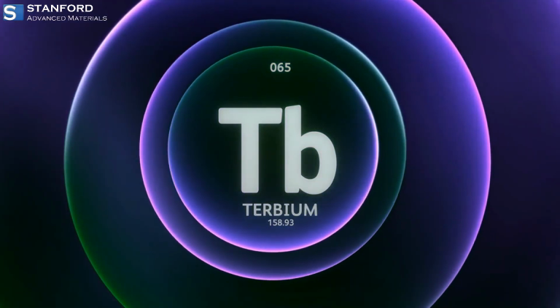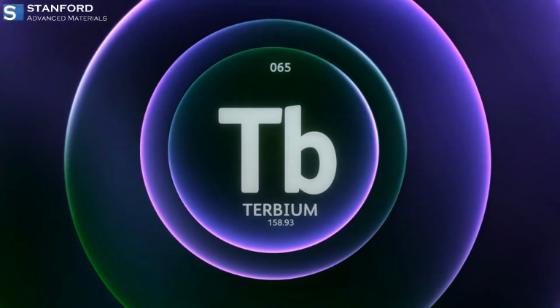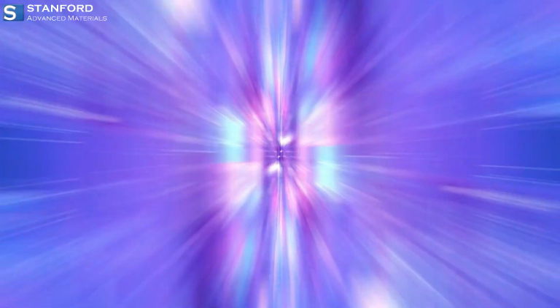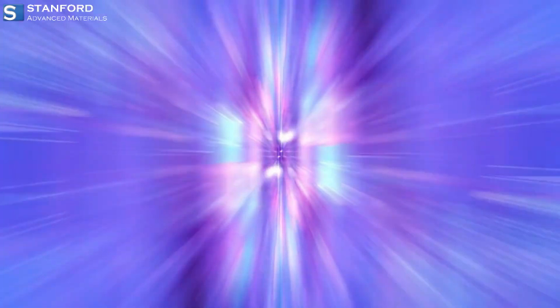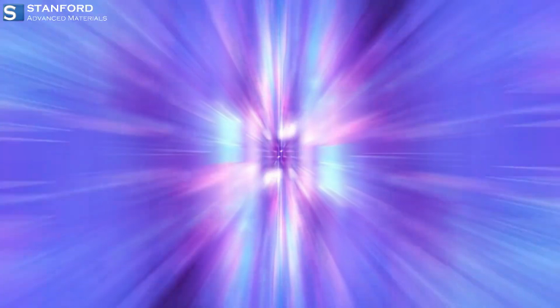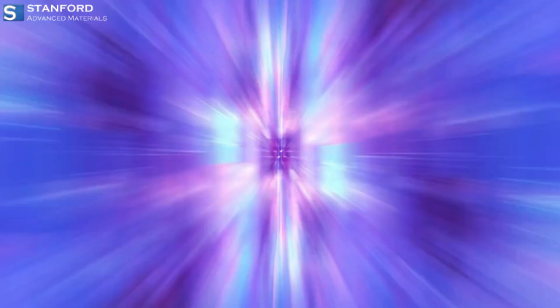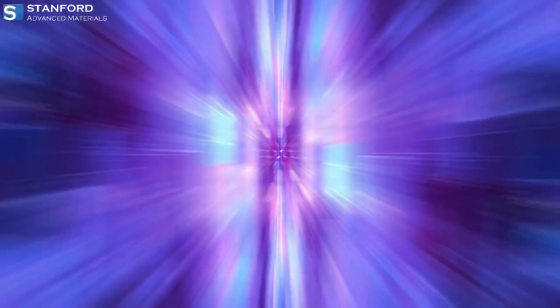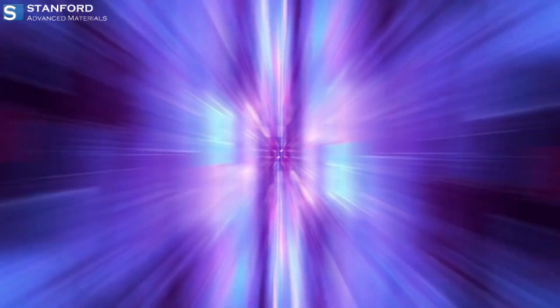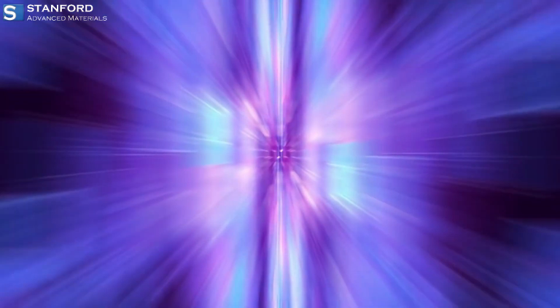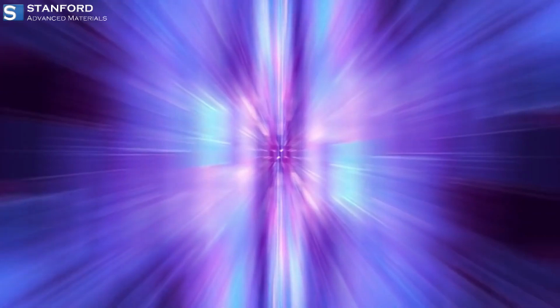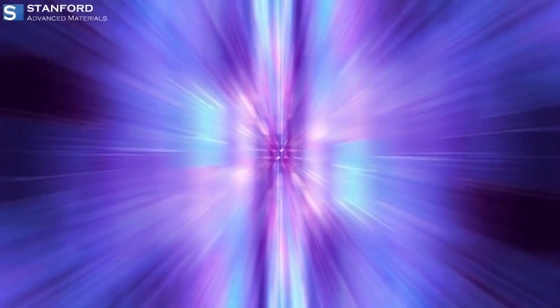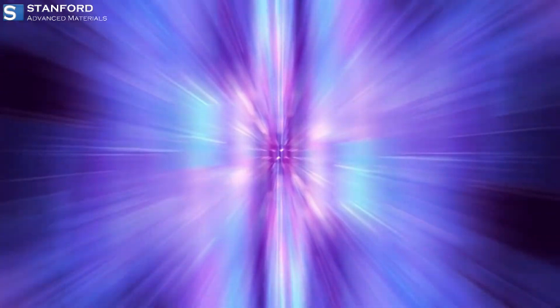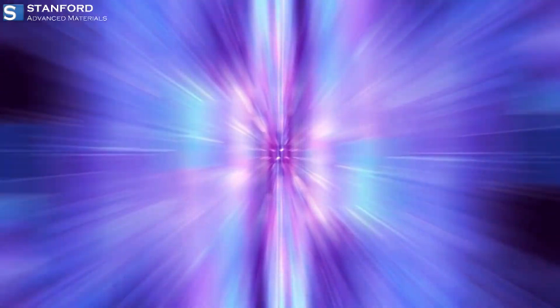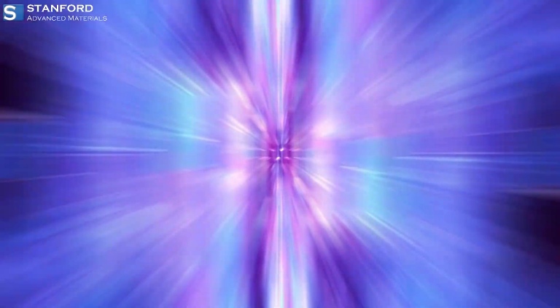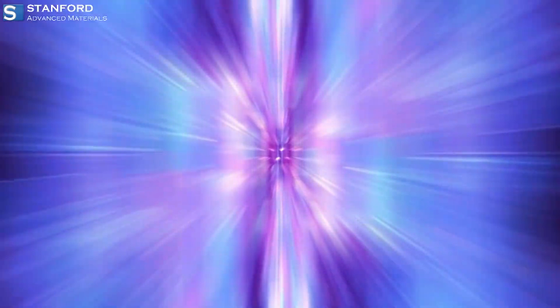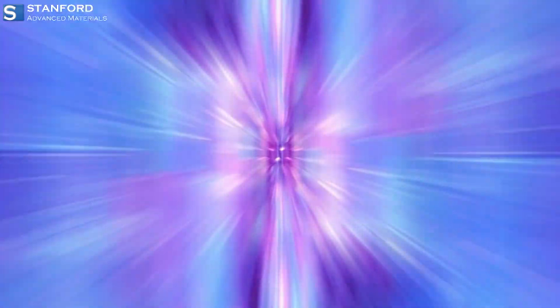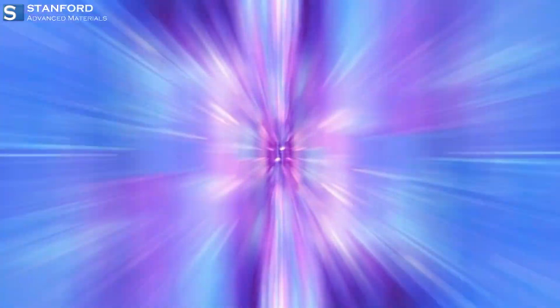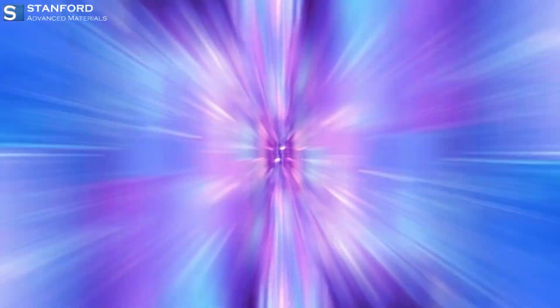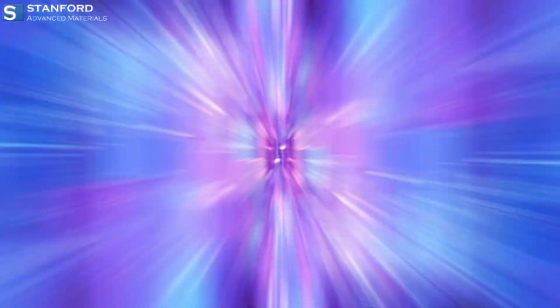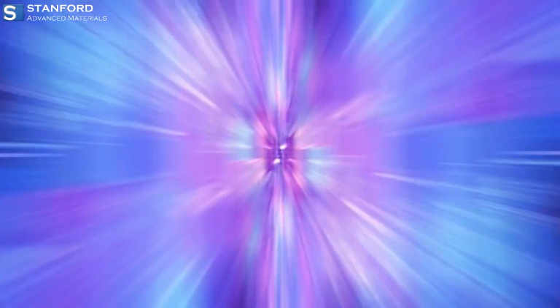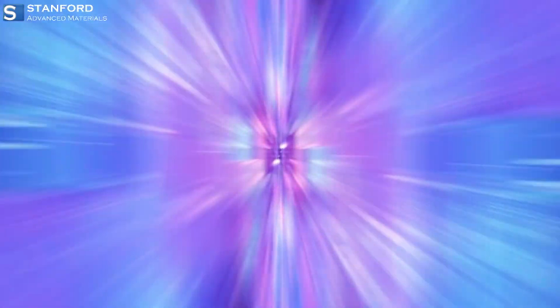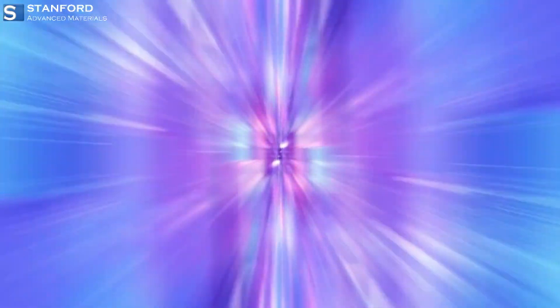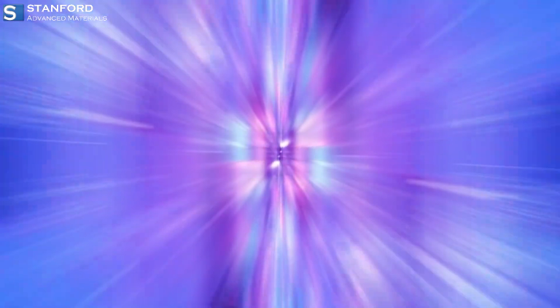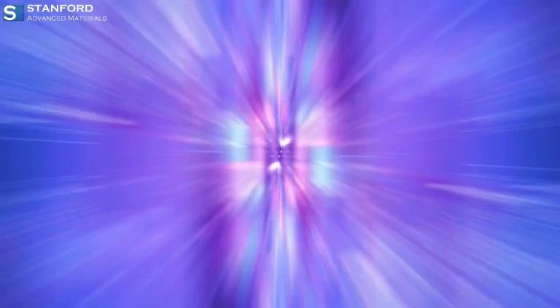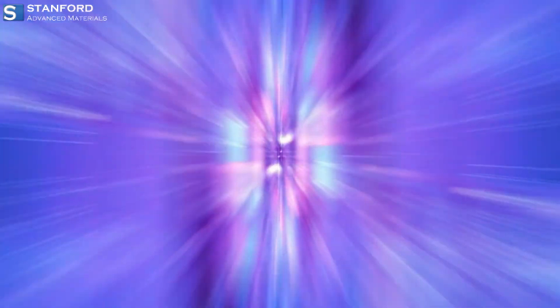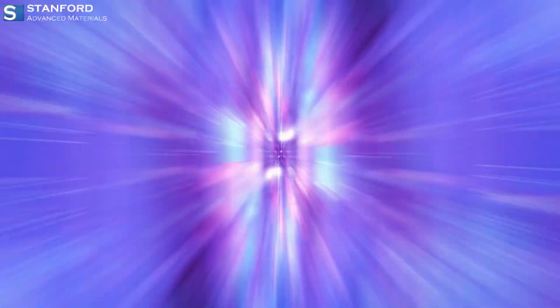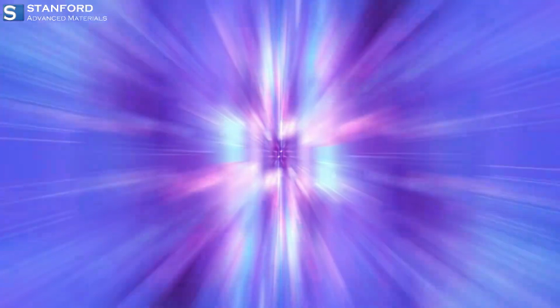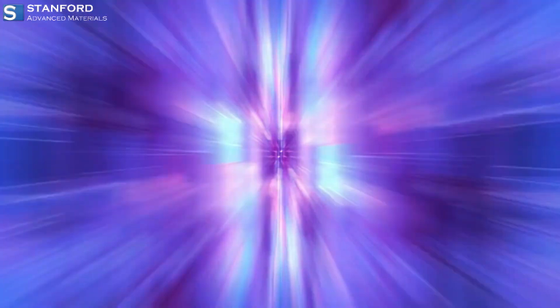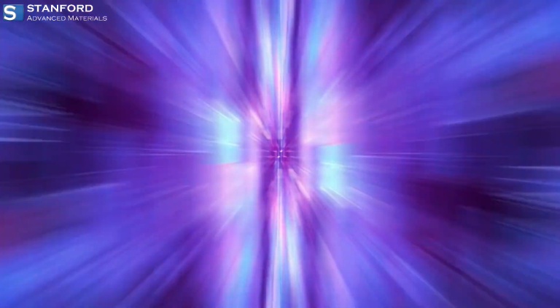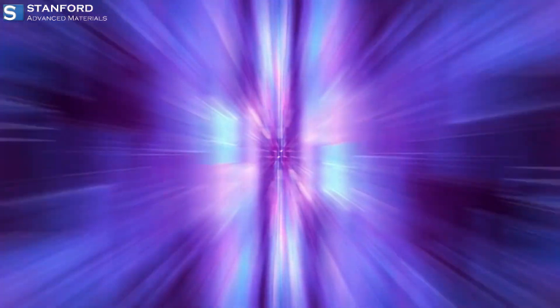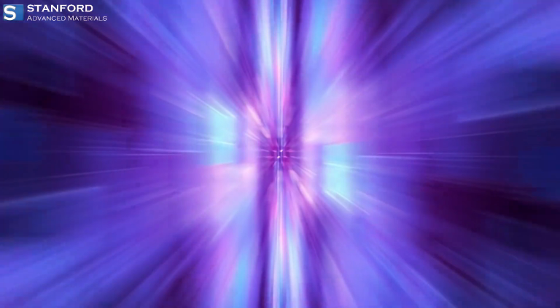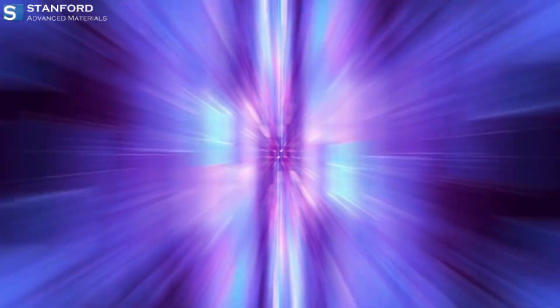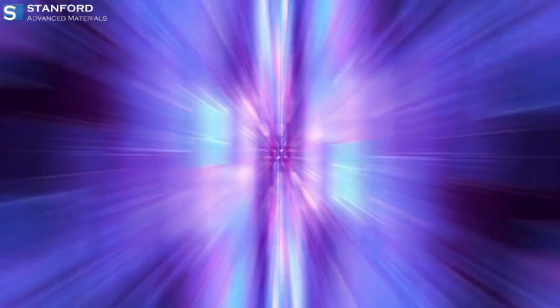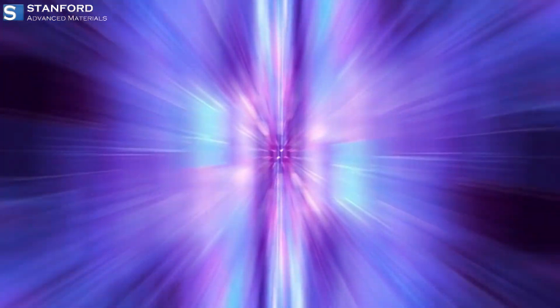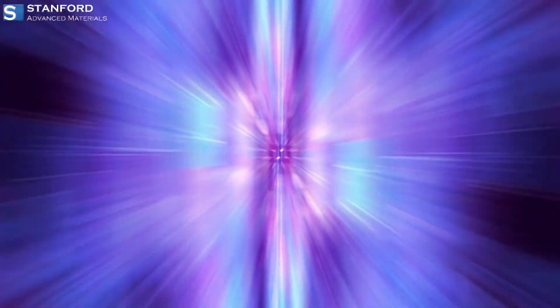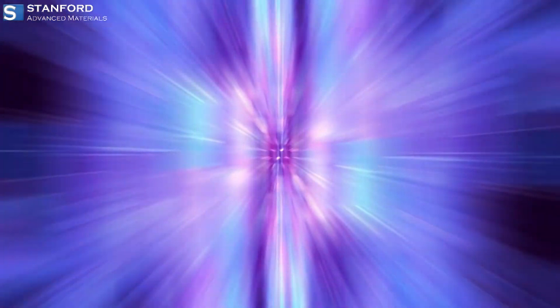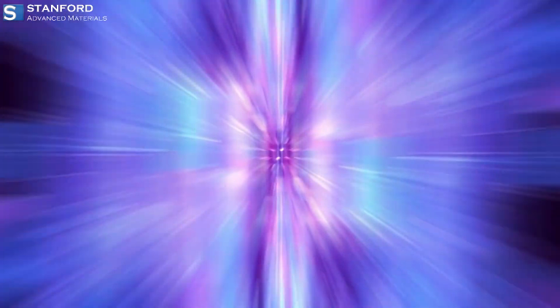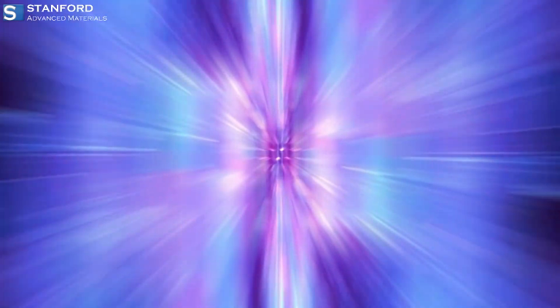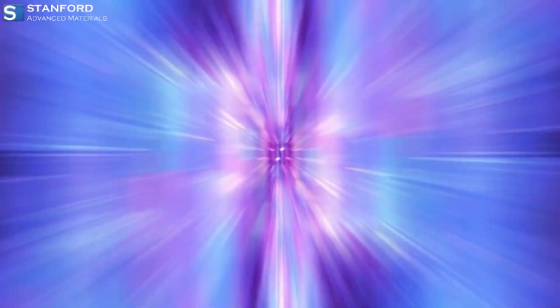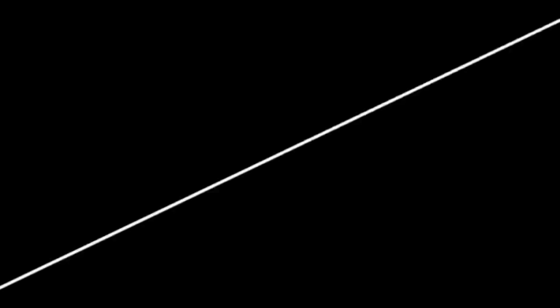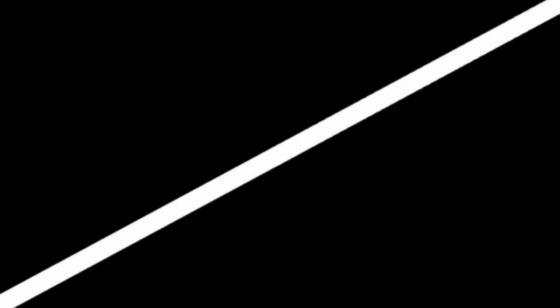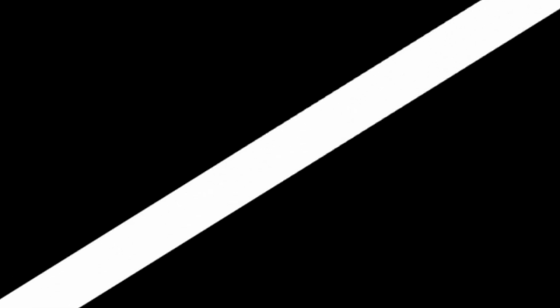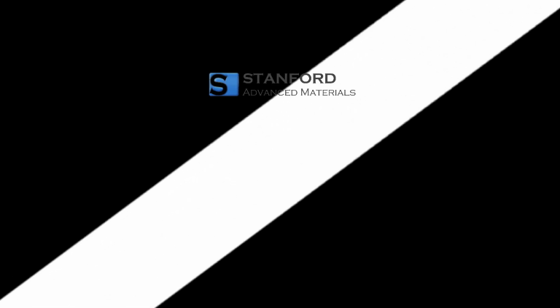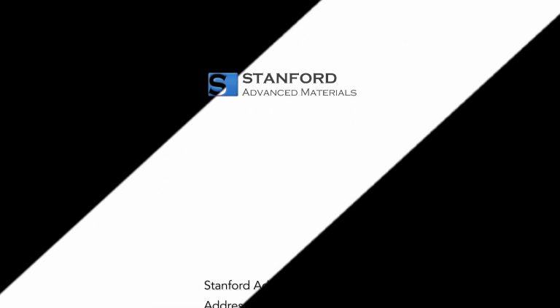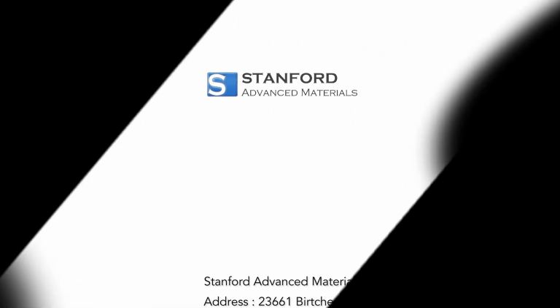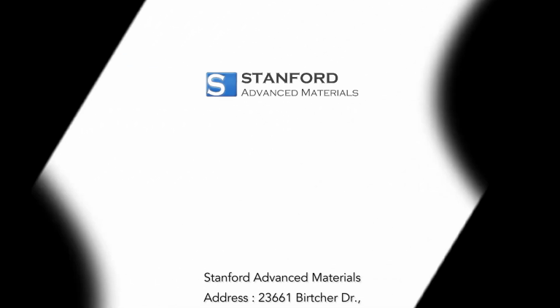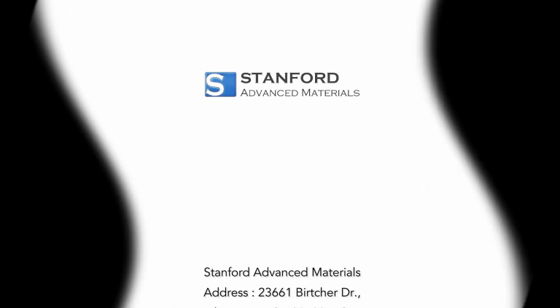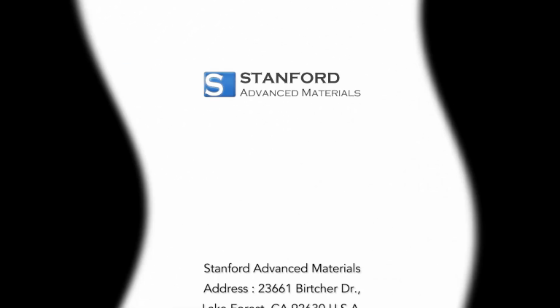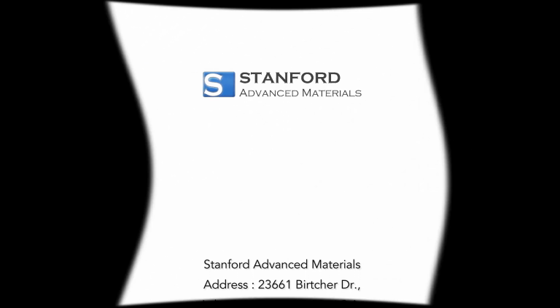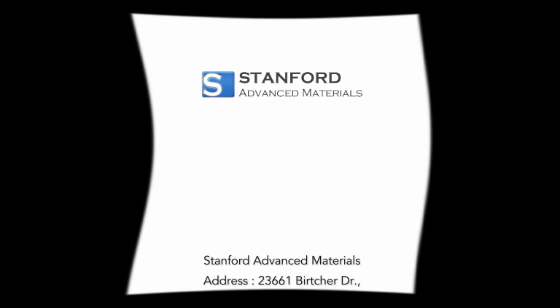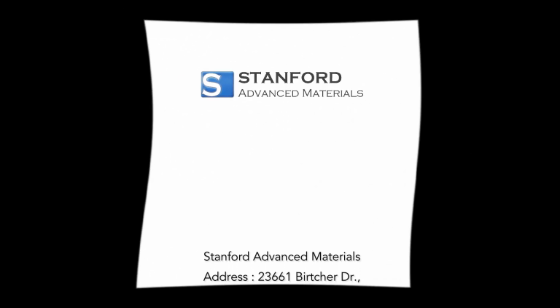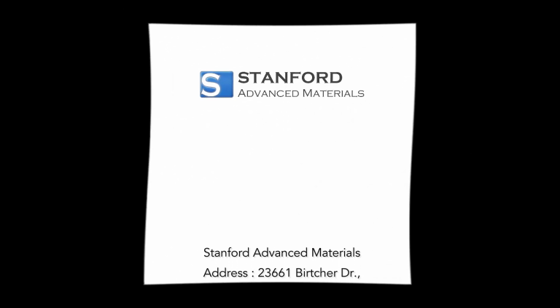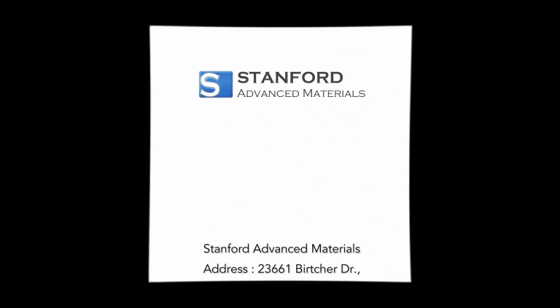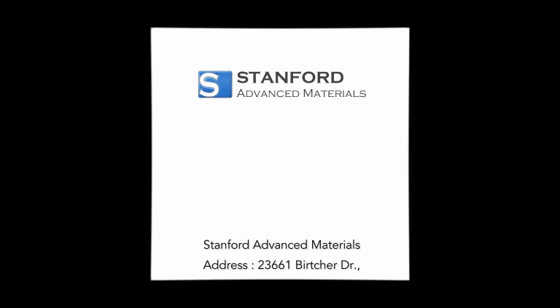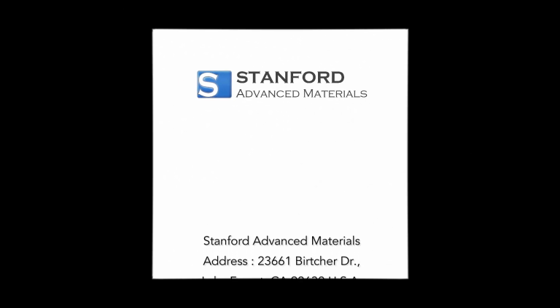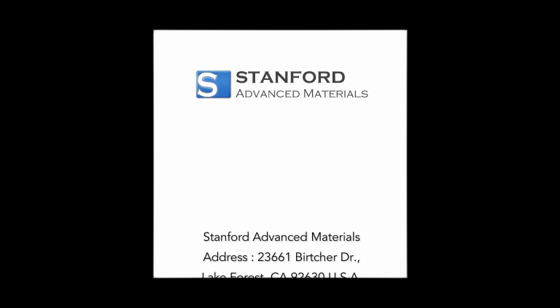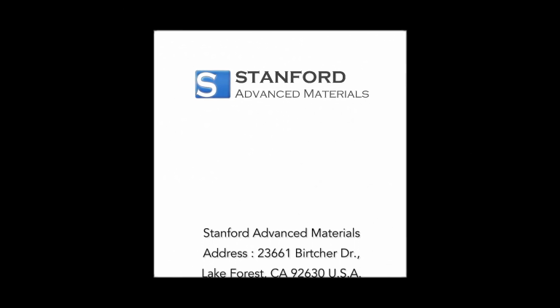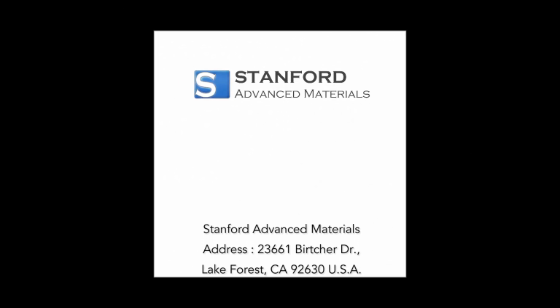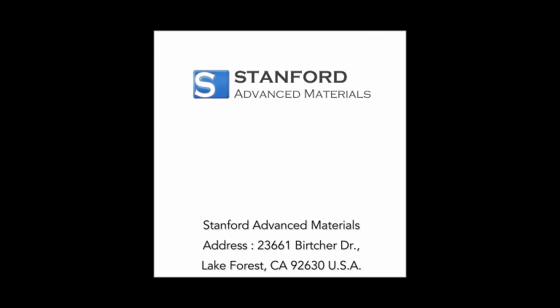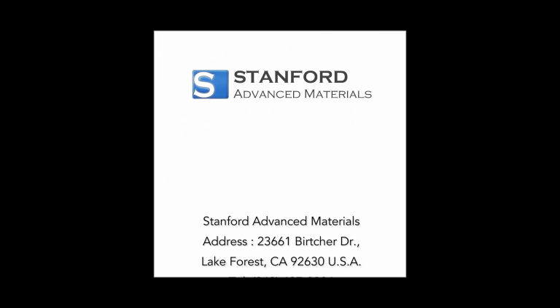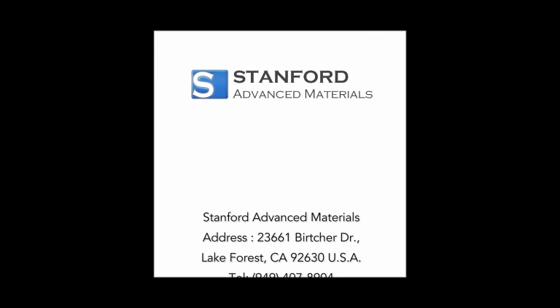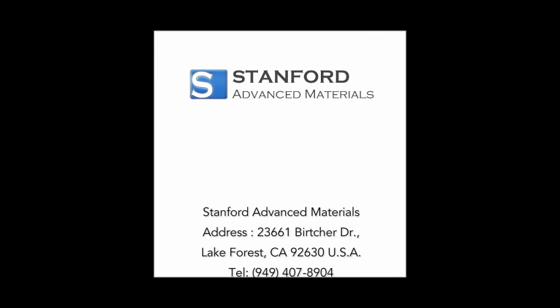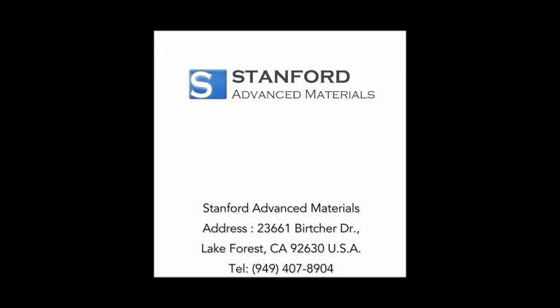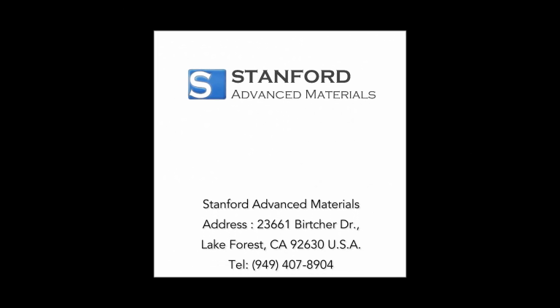This video is brought to you by Stanford Advanced Materials, your trusted source for high-quality materials.